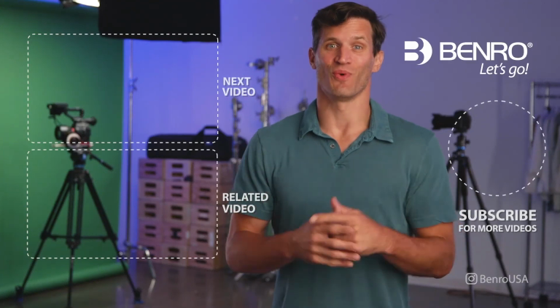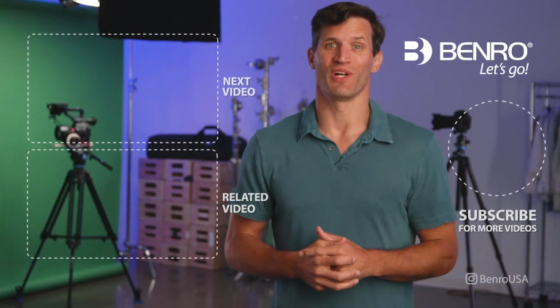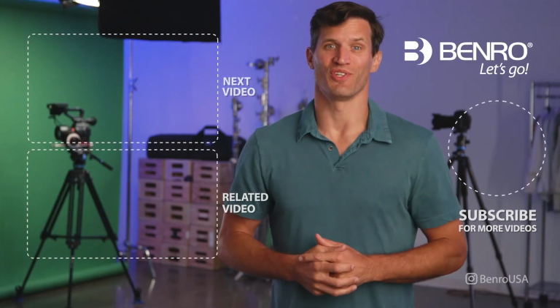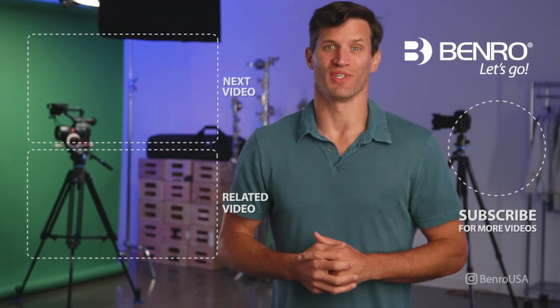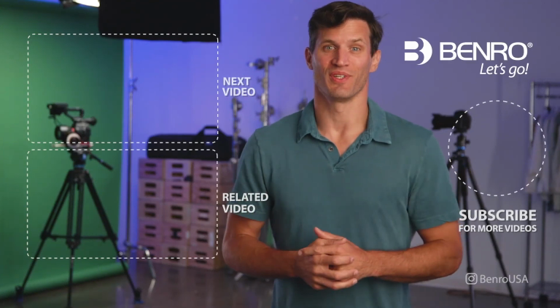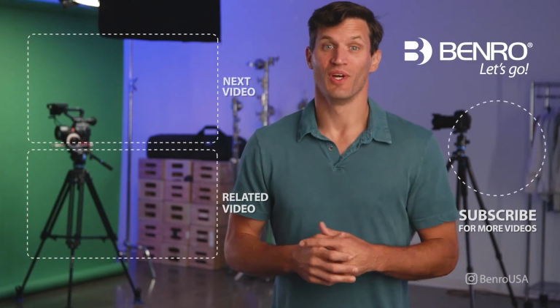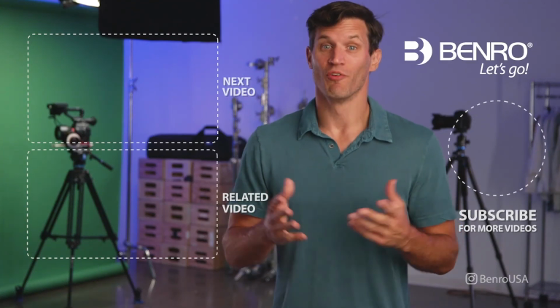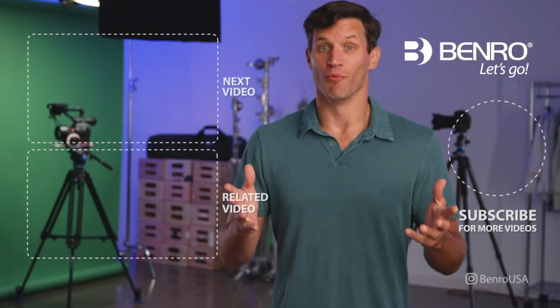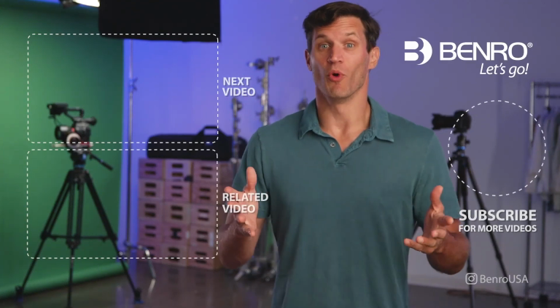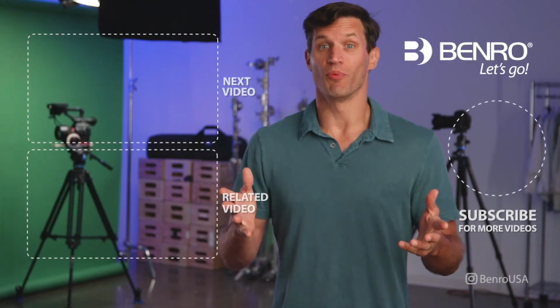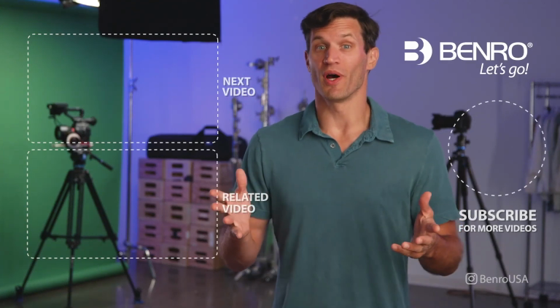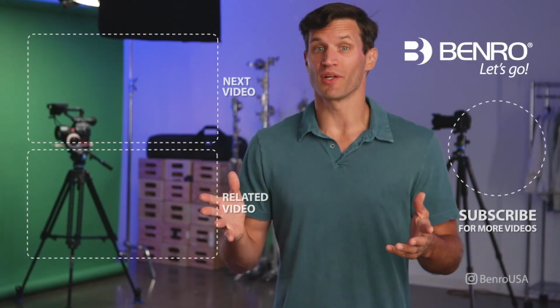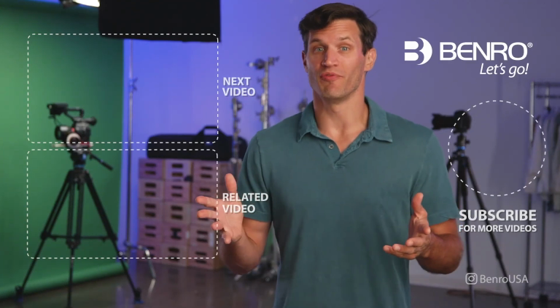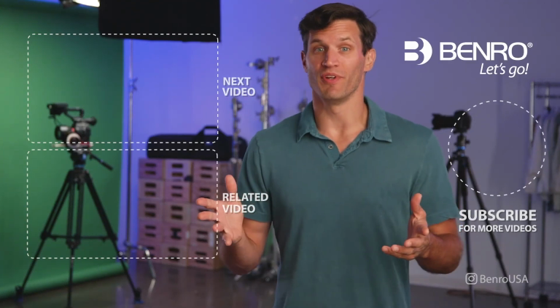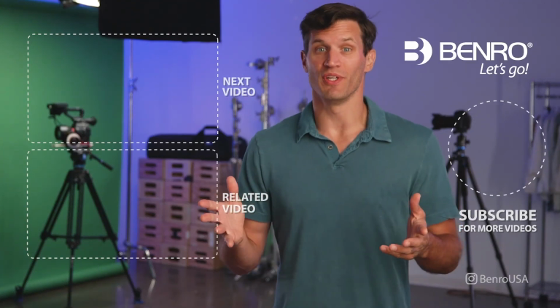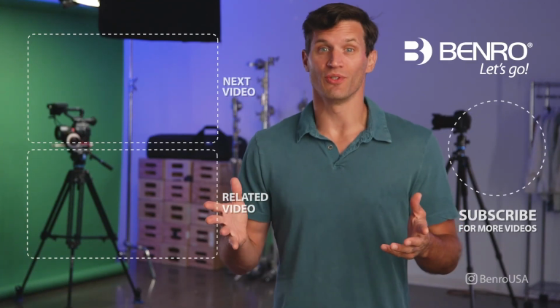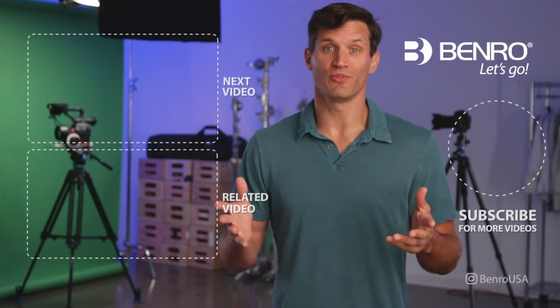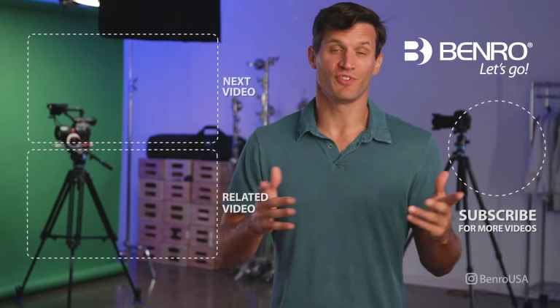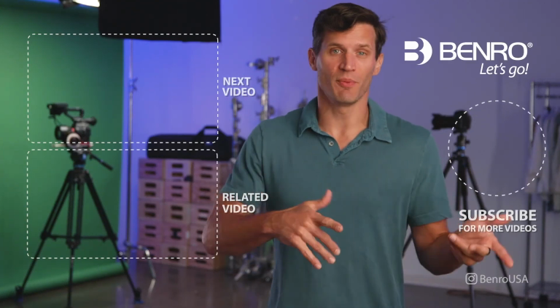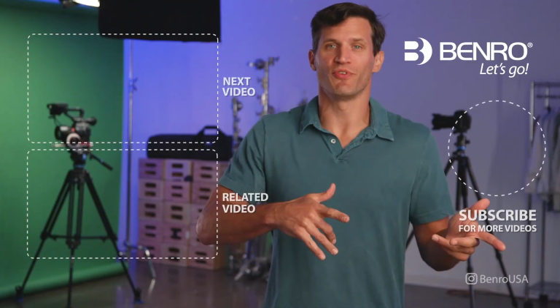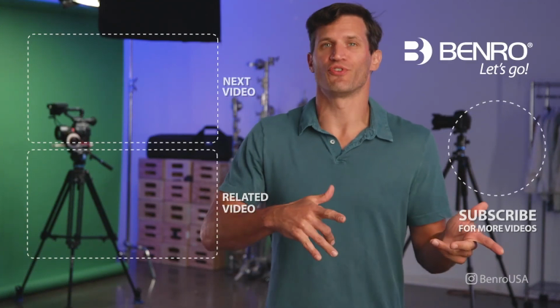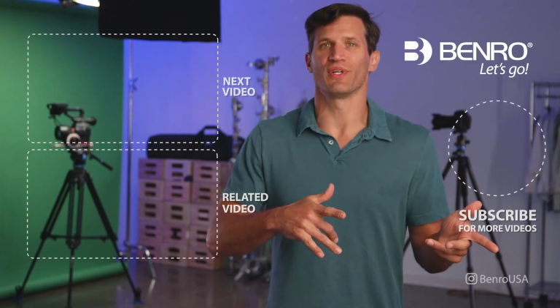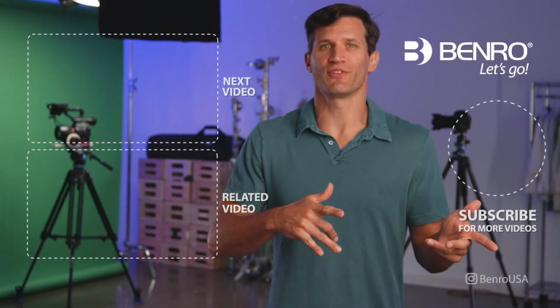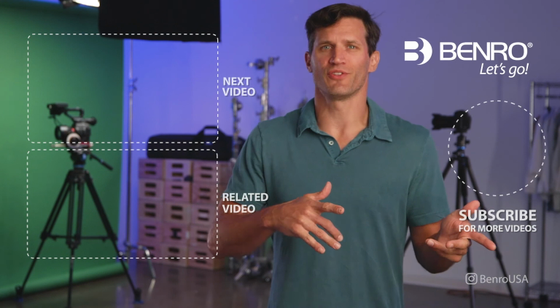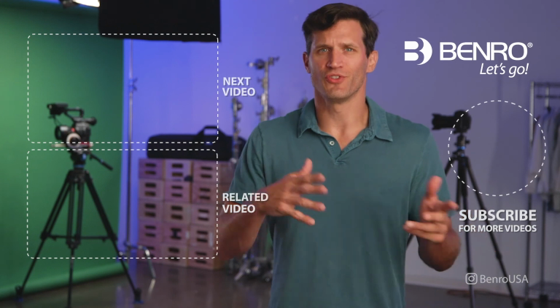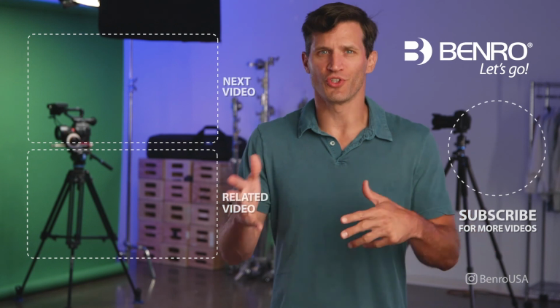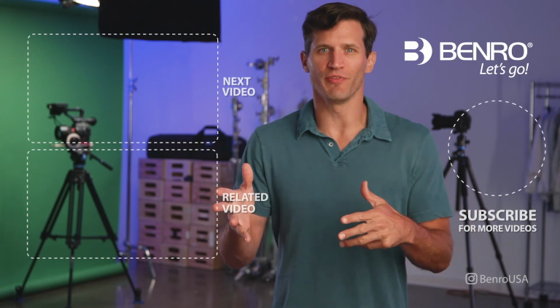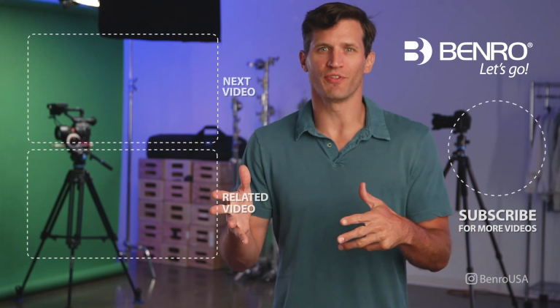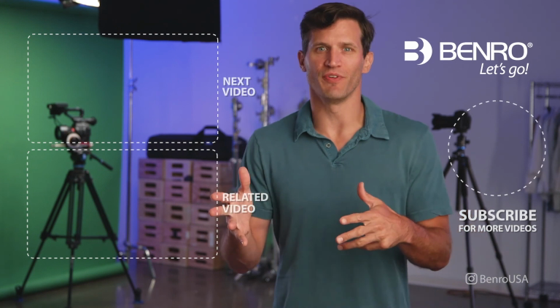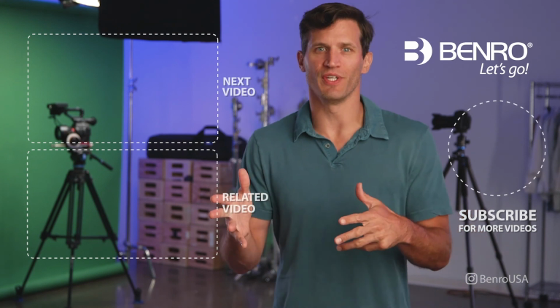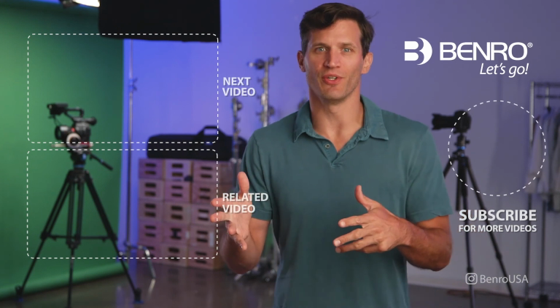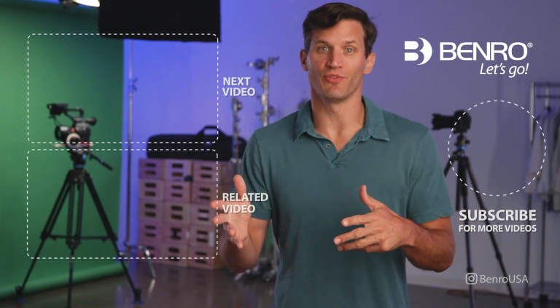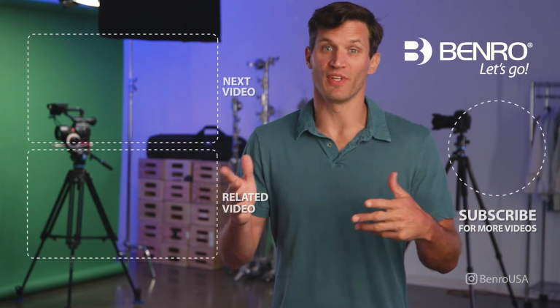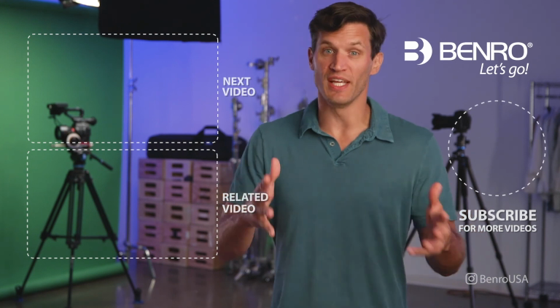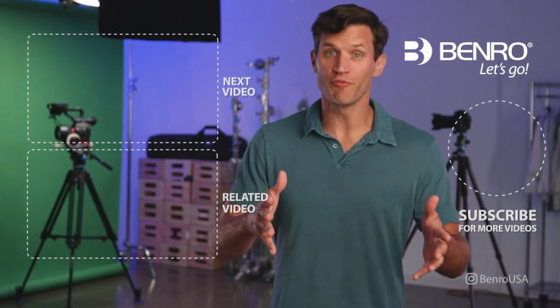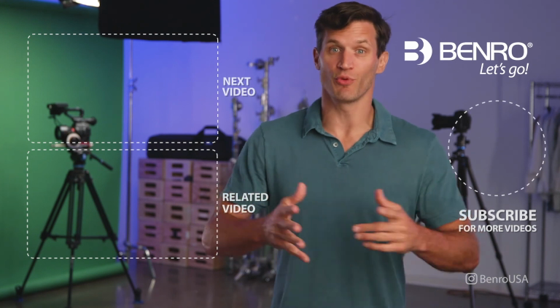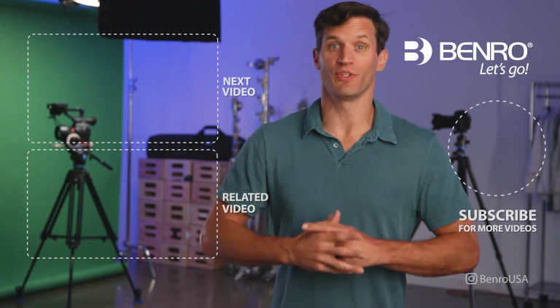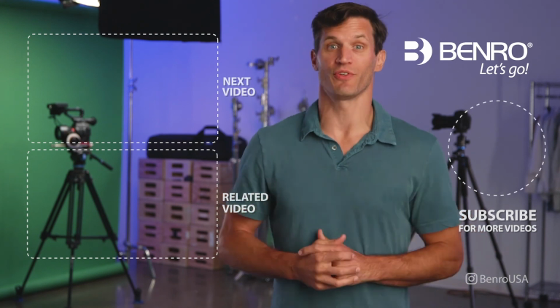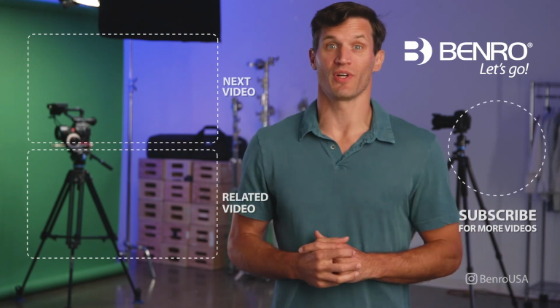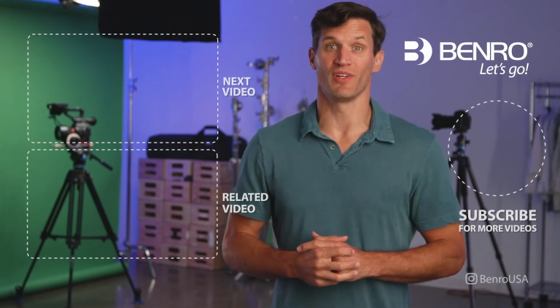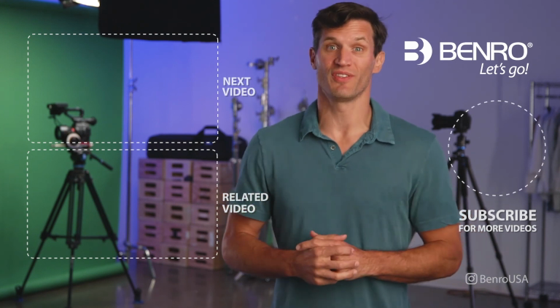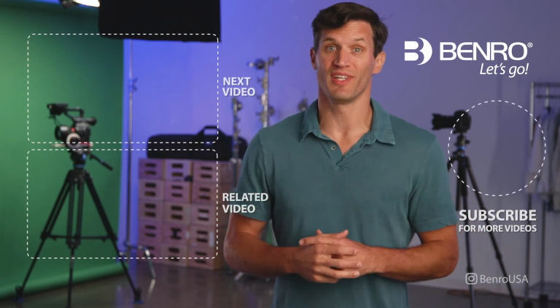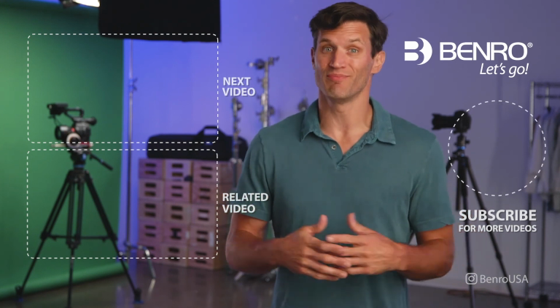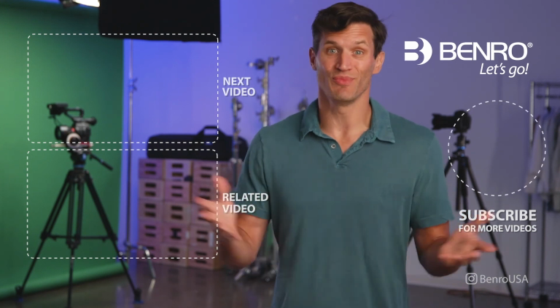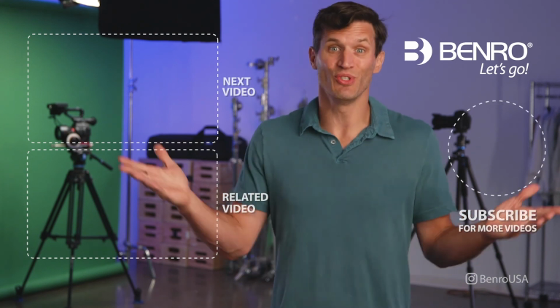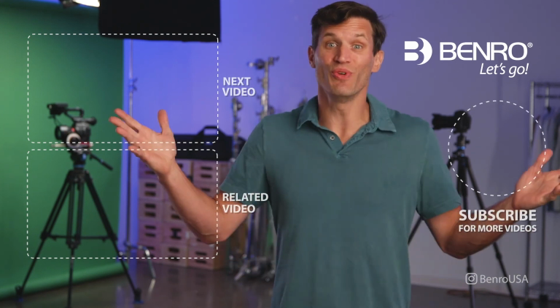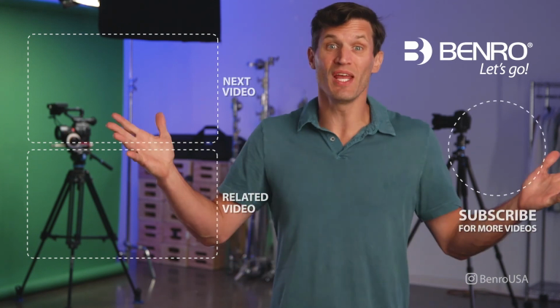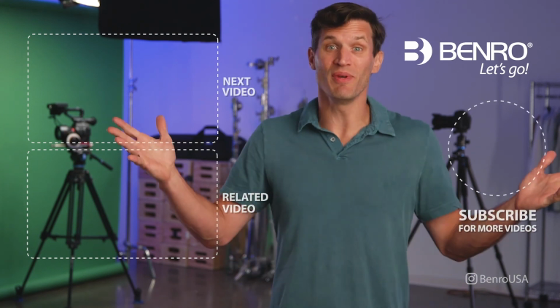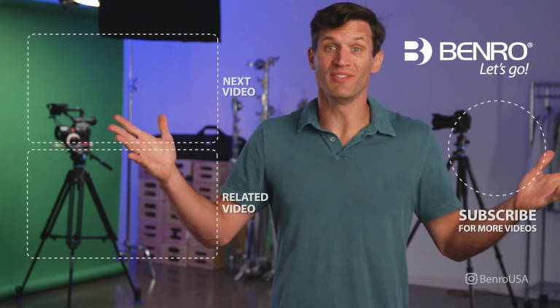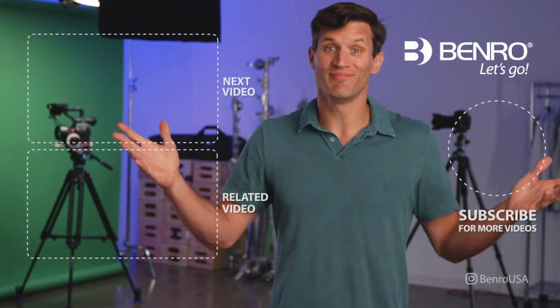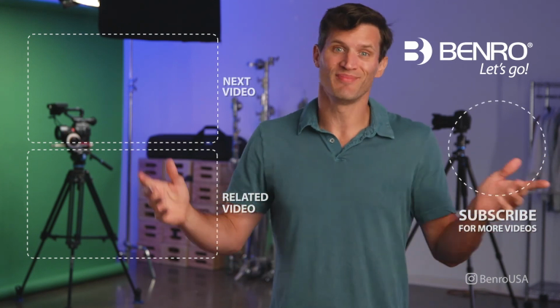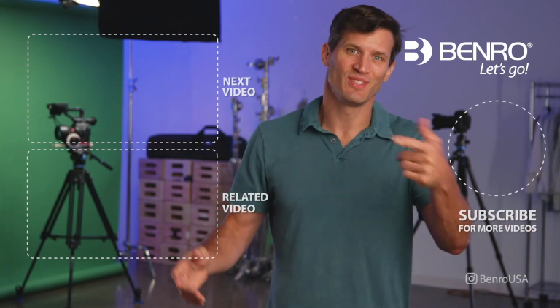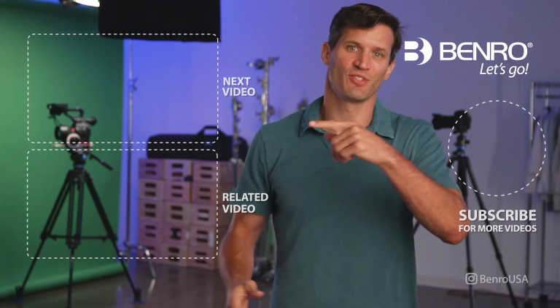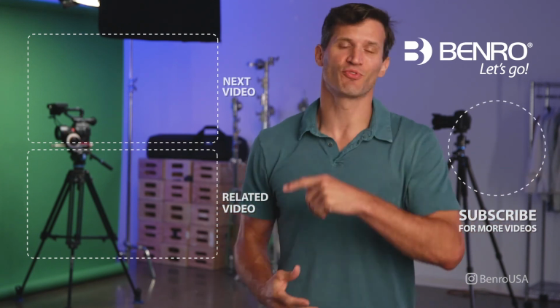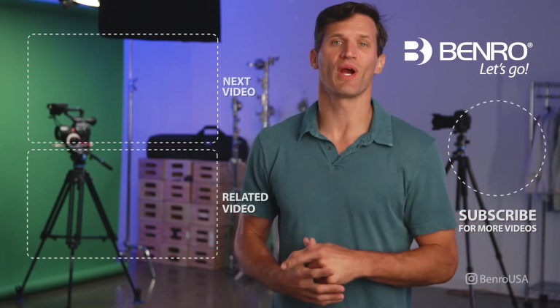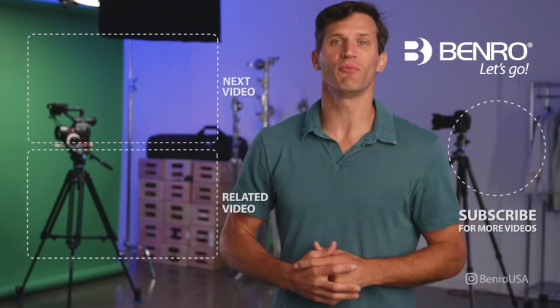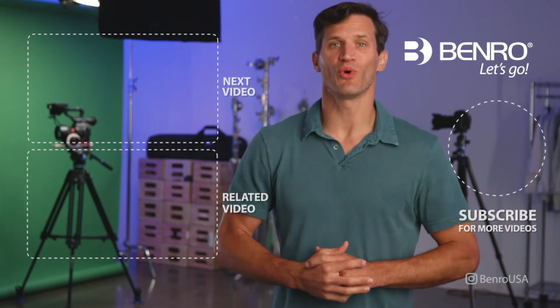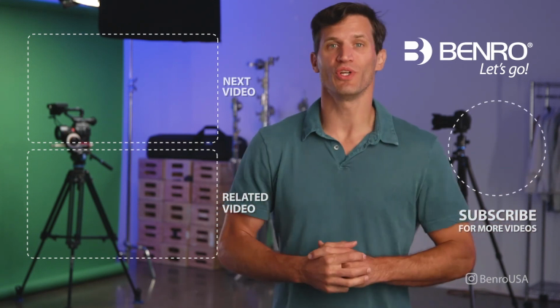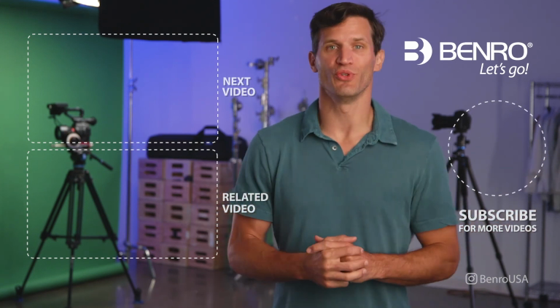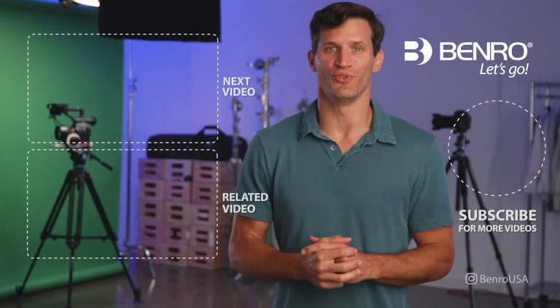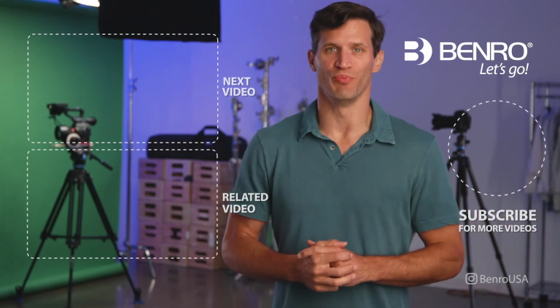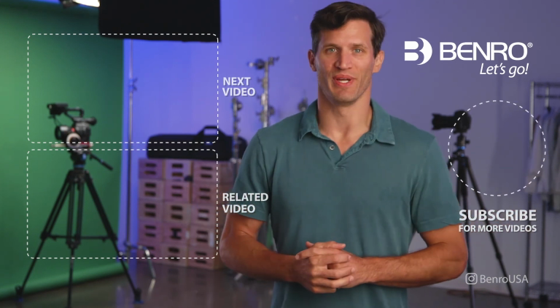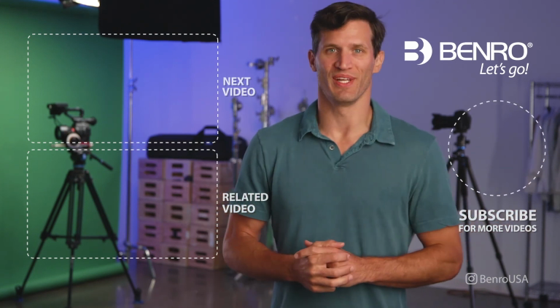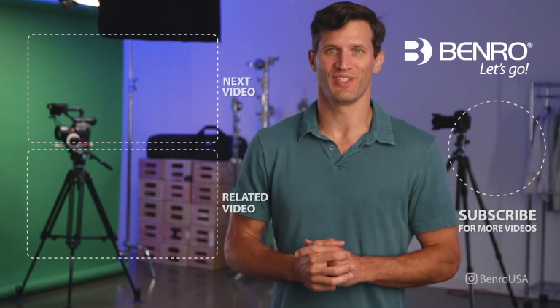For more product videos, tips and tricks, service videos, and influencer content, subscribe to our YouTube page.